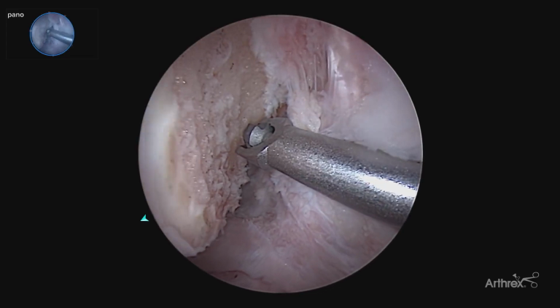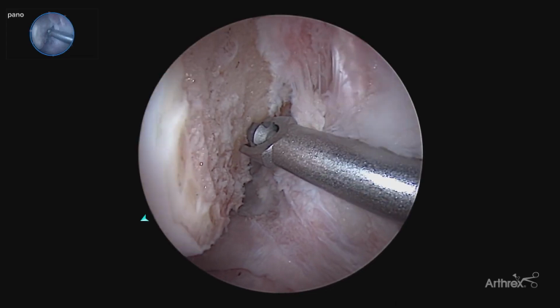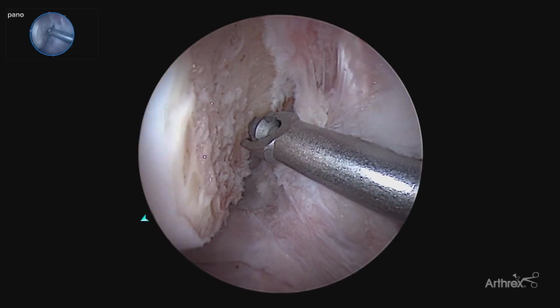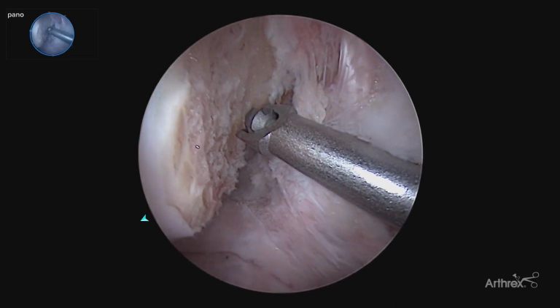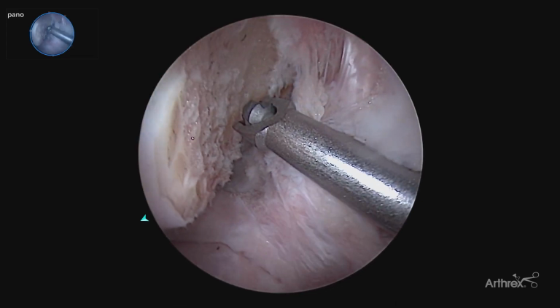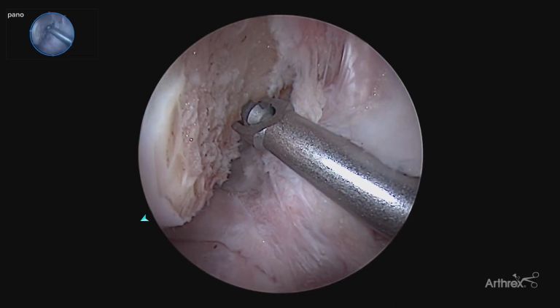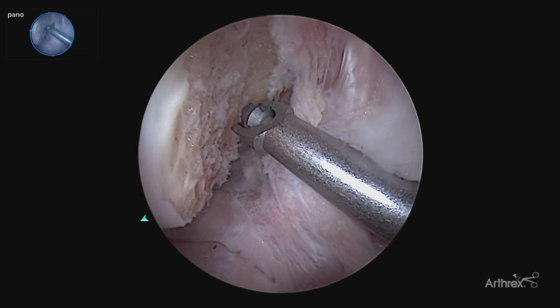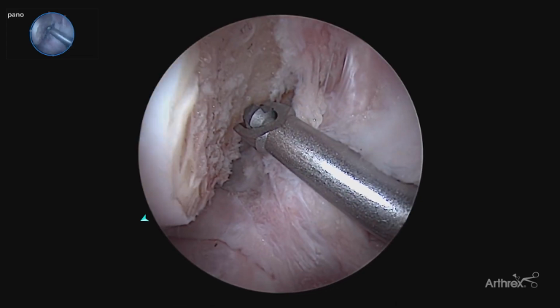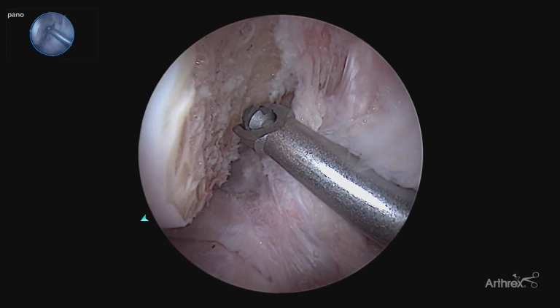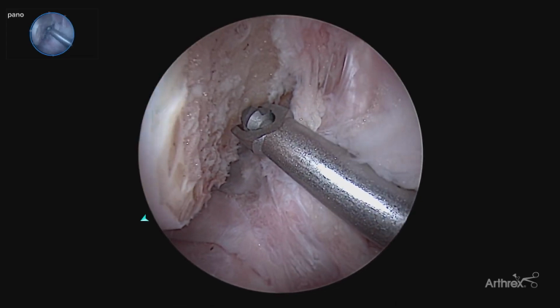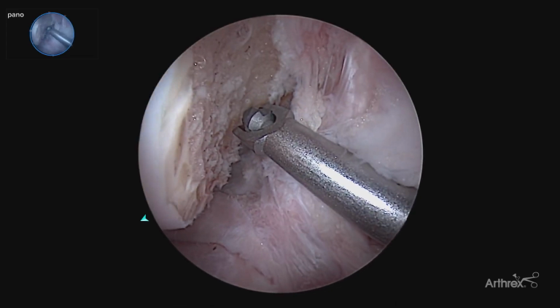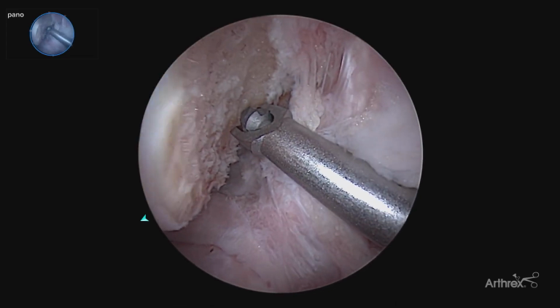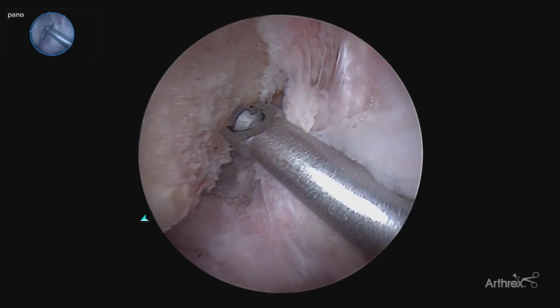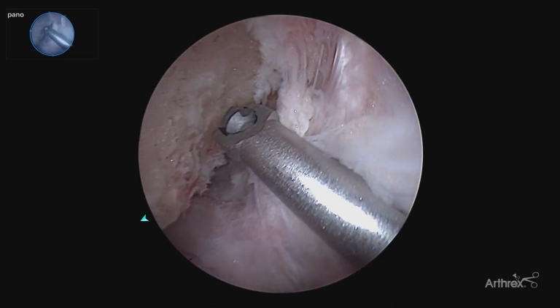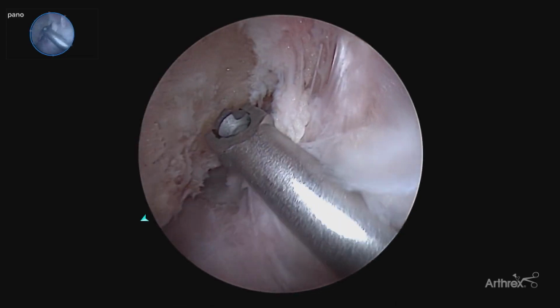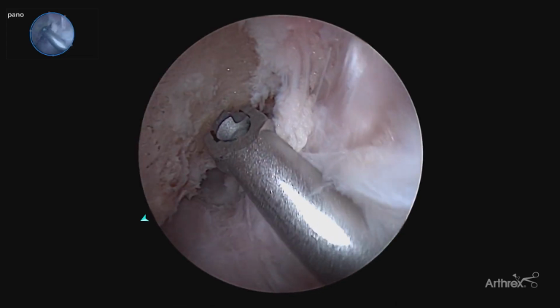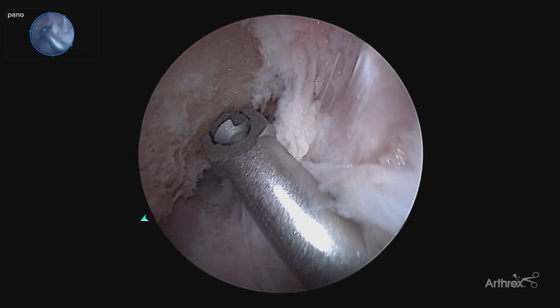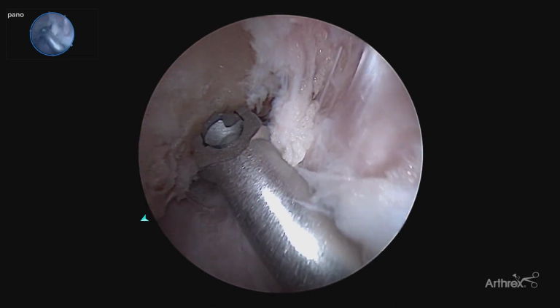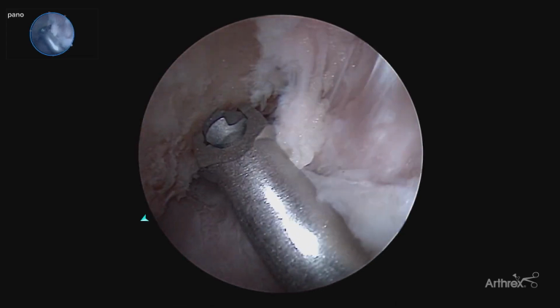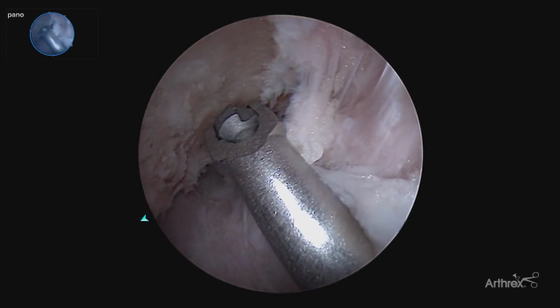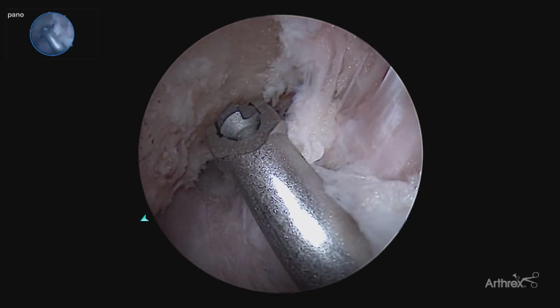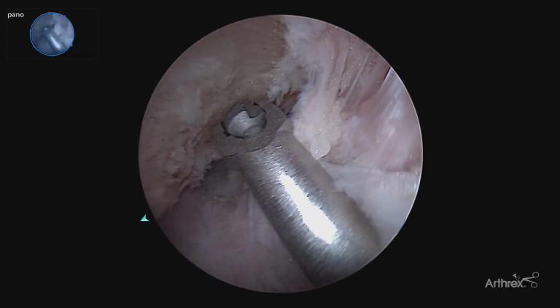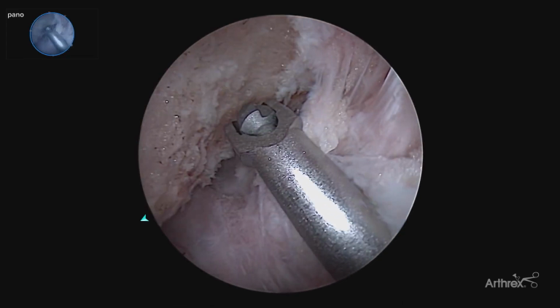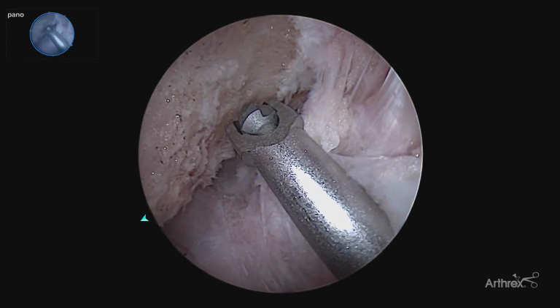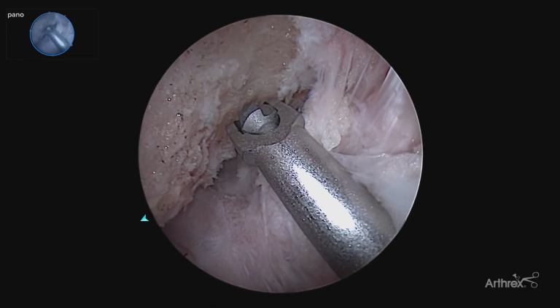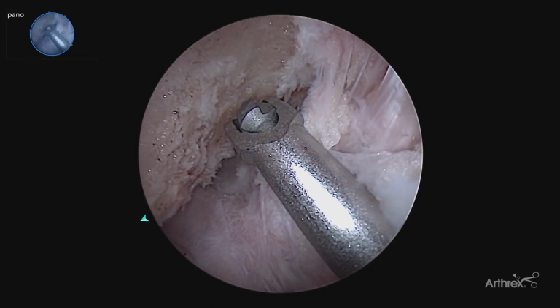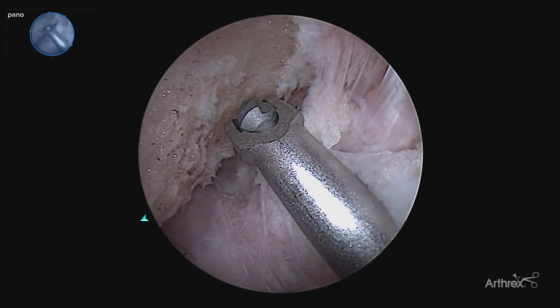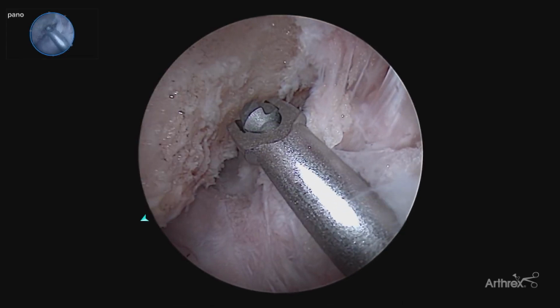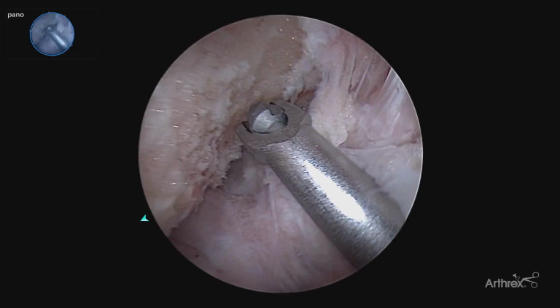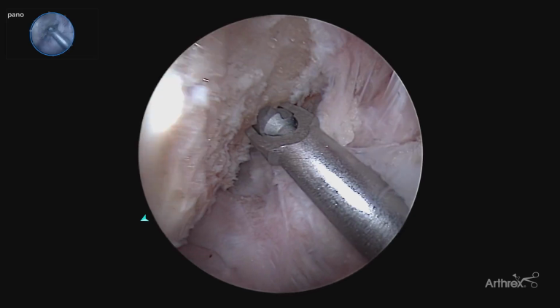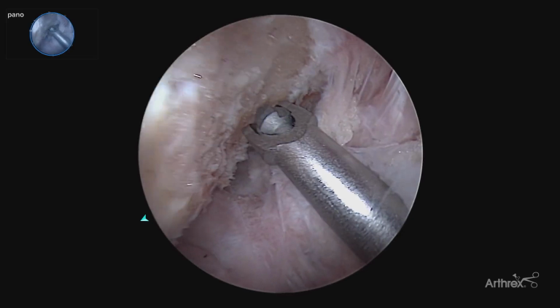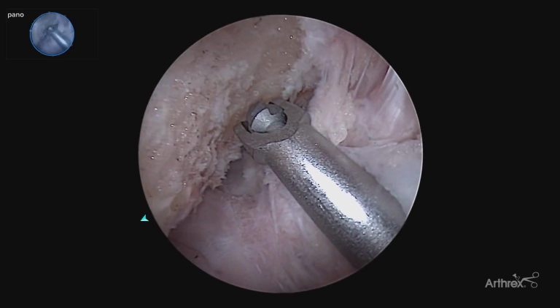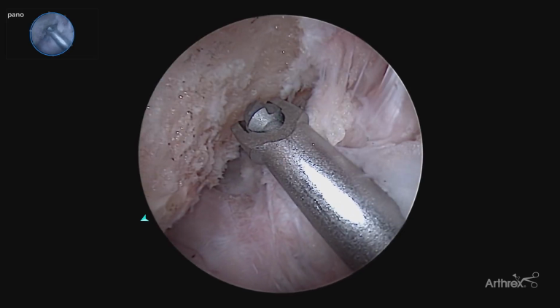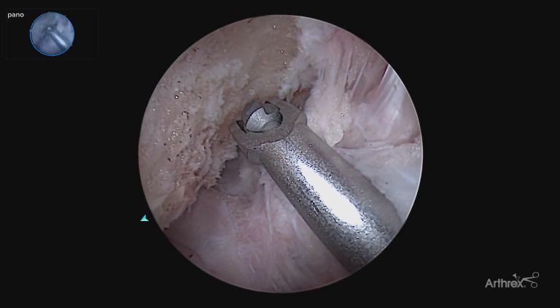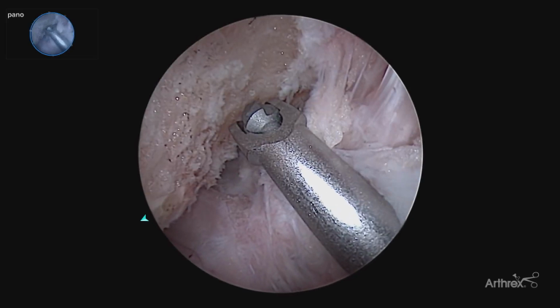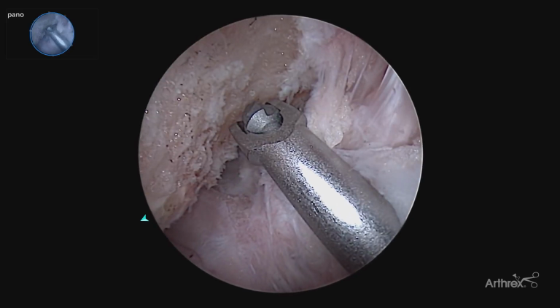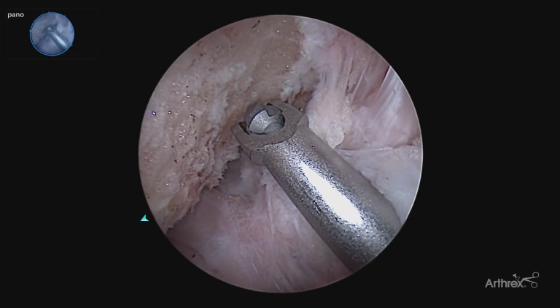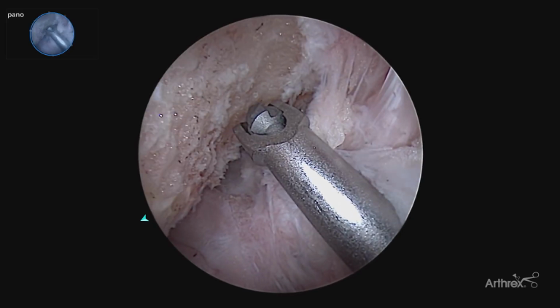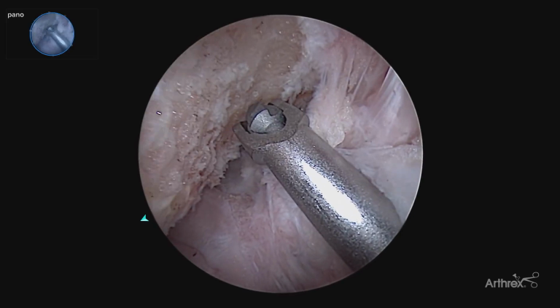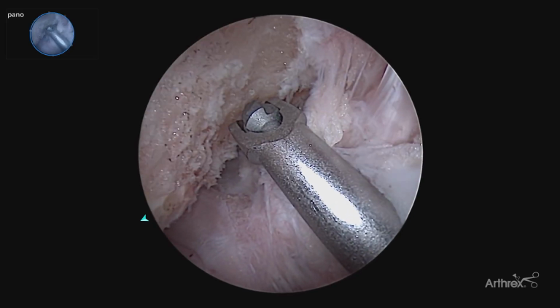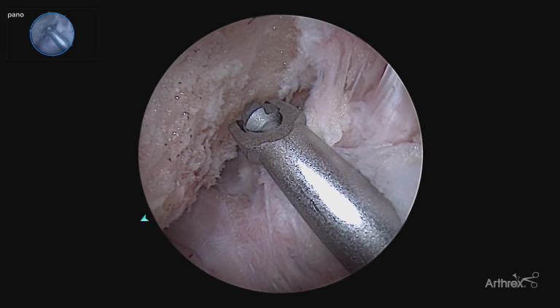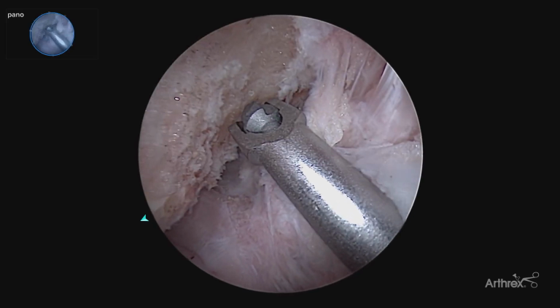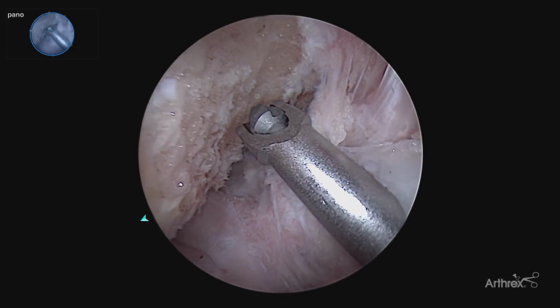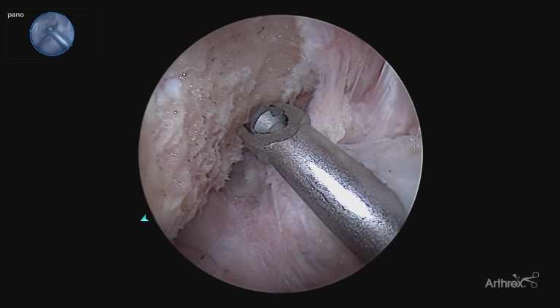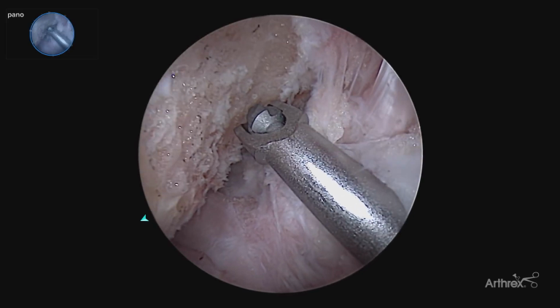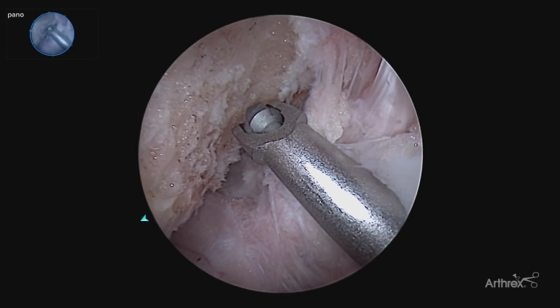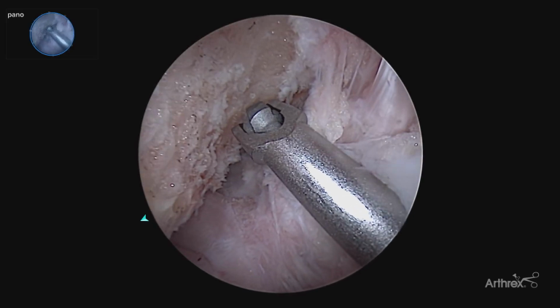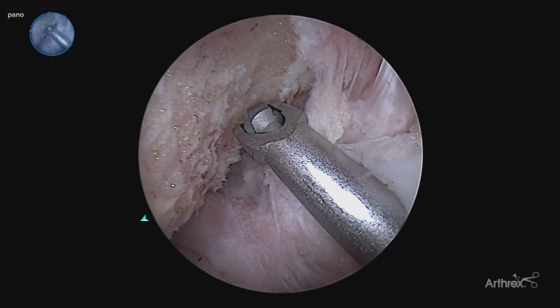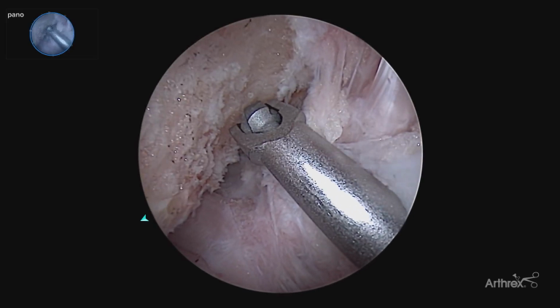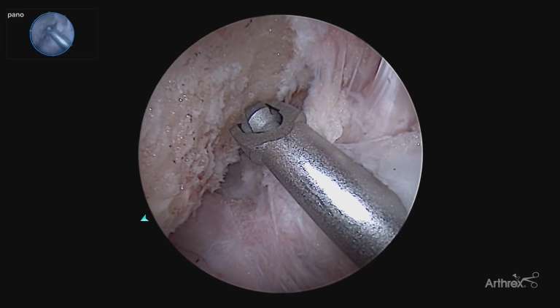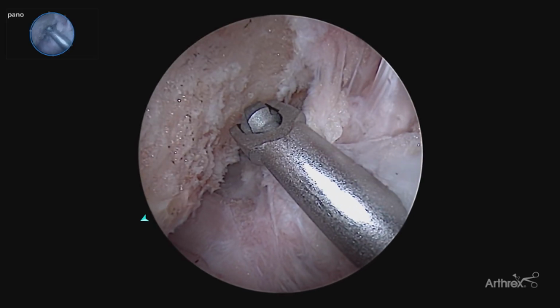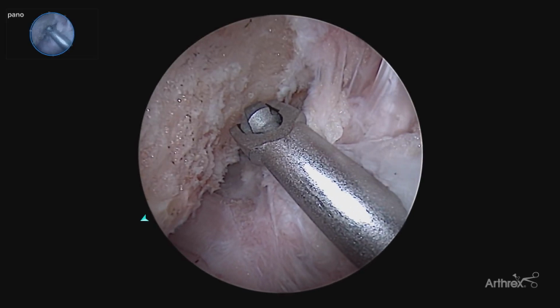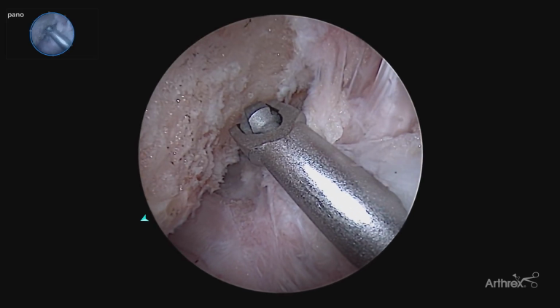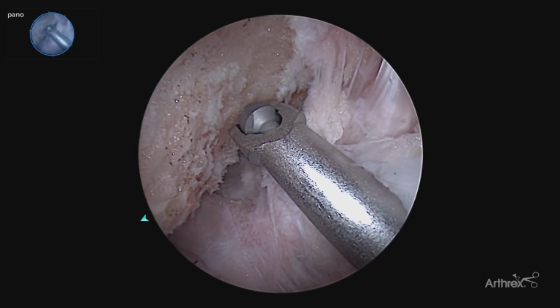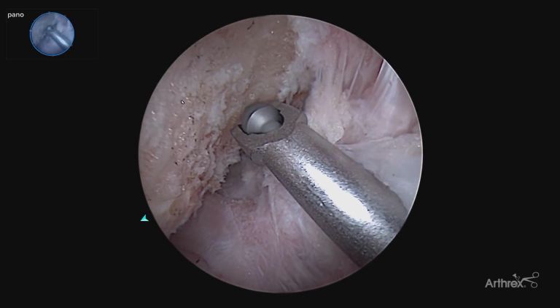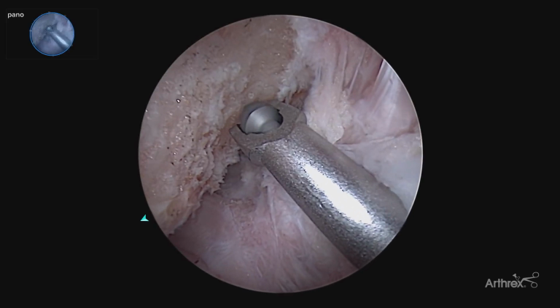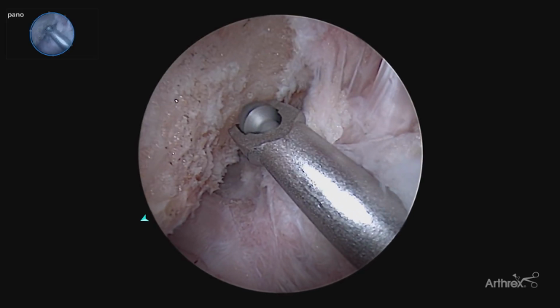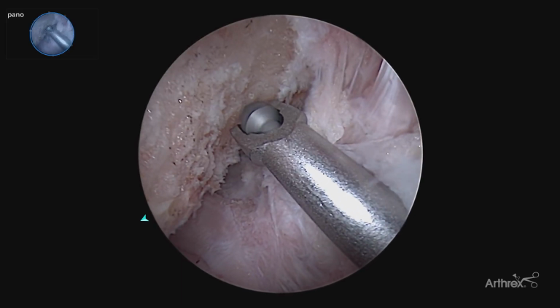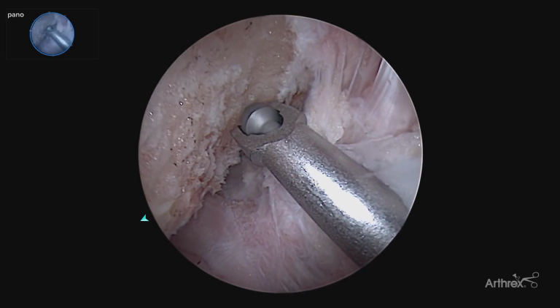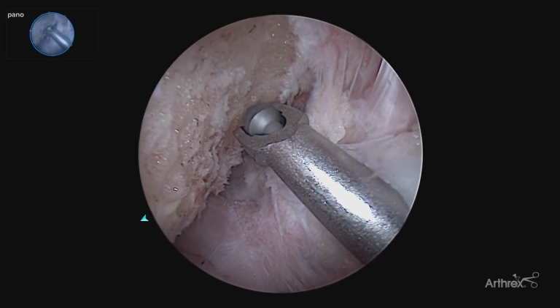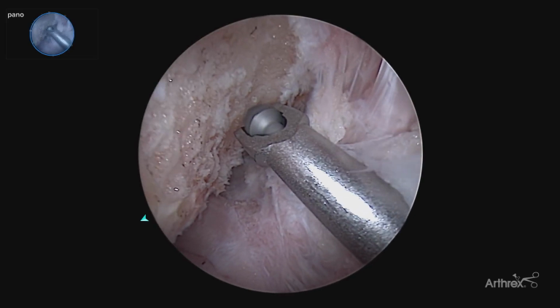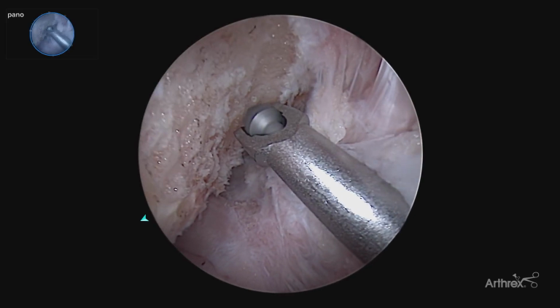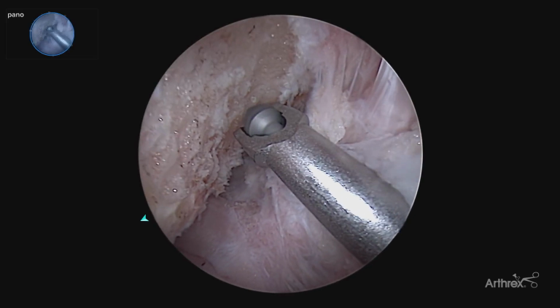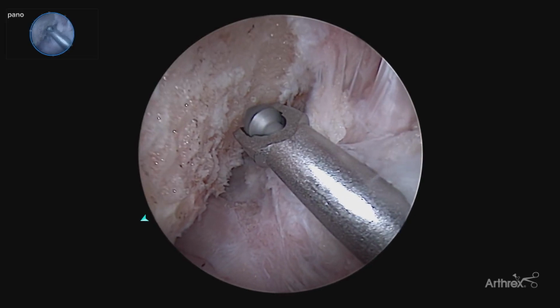So now we can drill our tunnel here much more accurately, looking right at the face of the footprint.